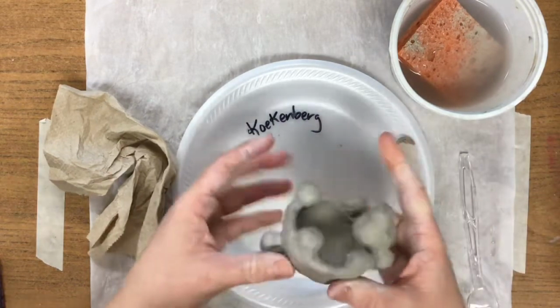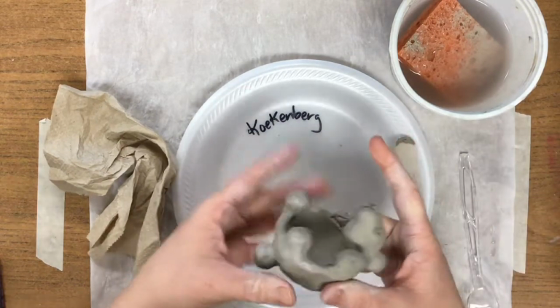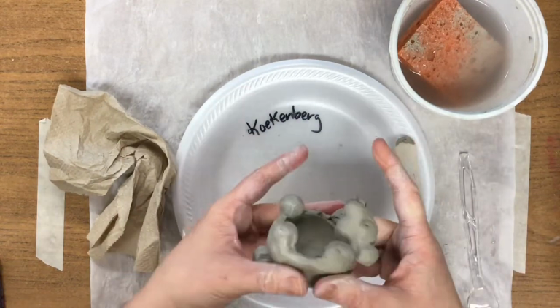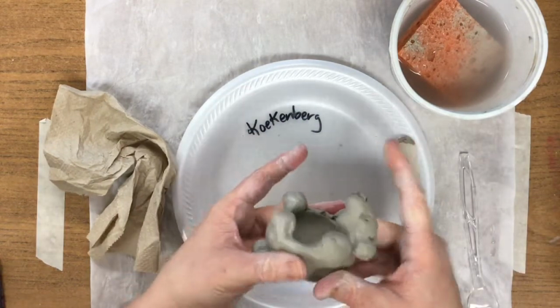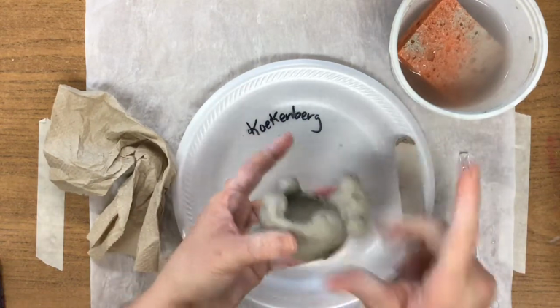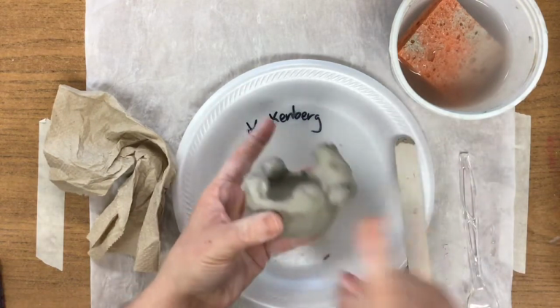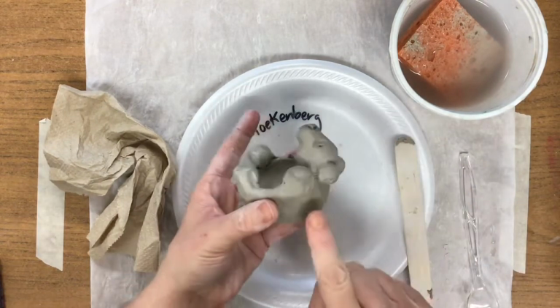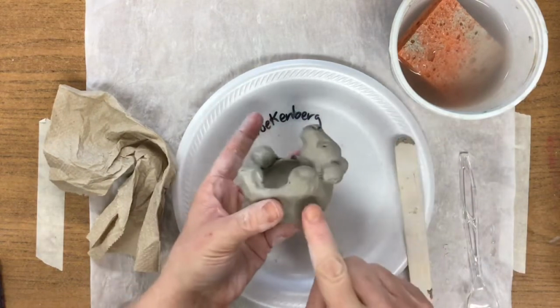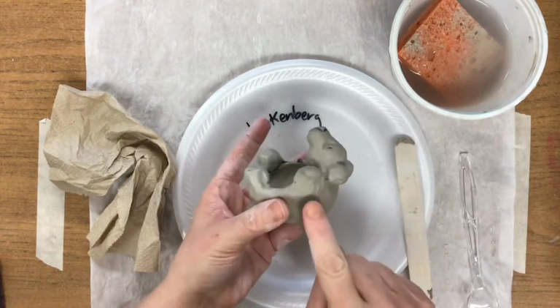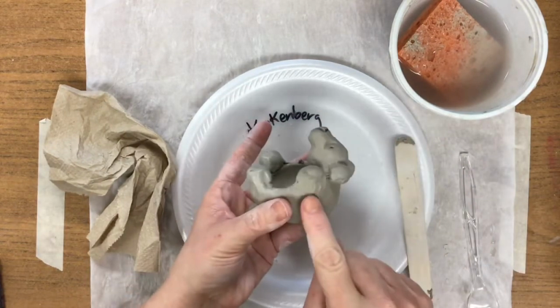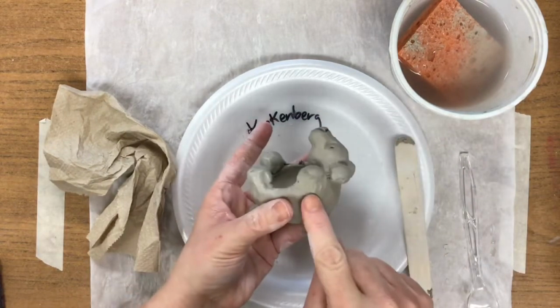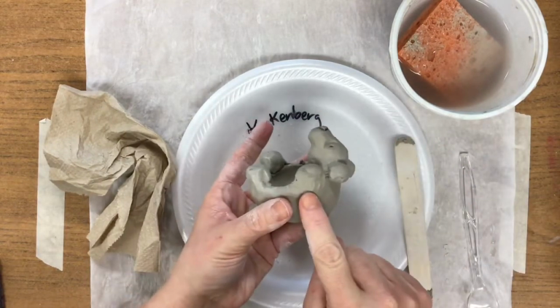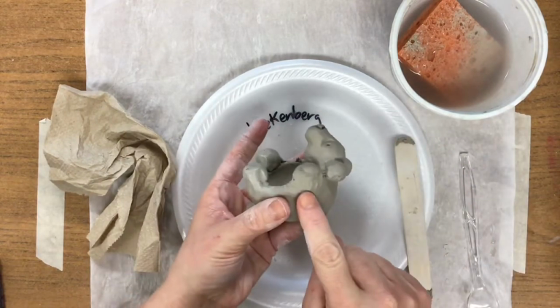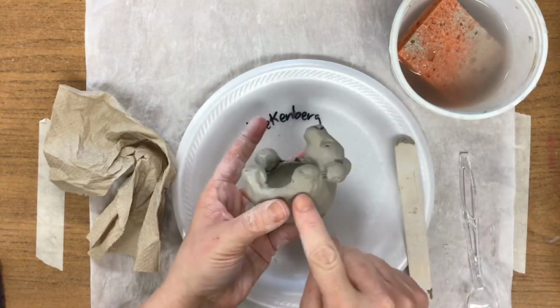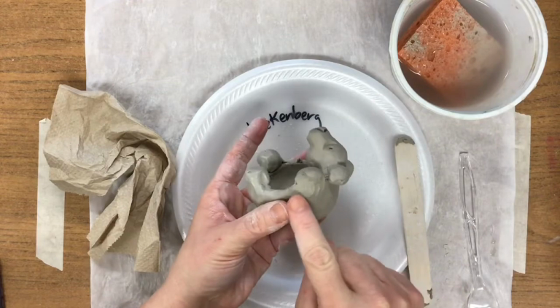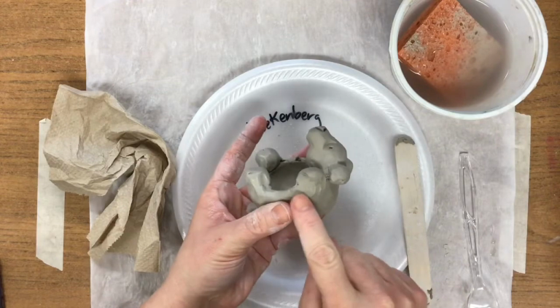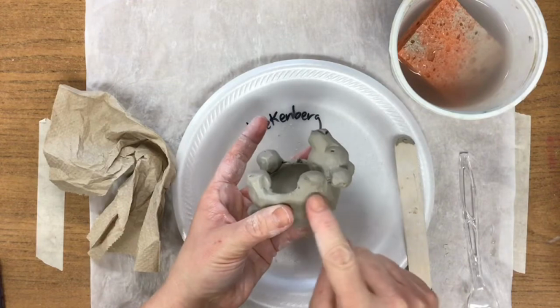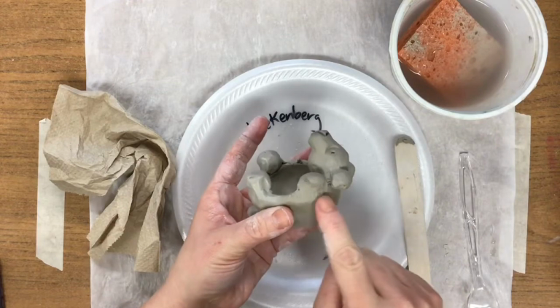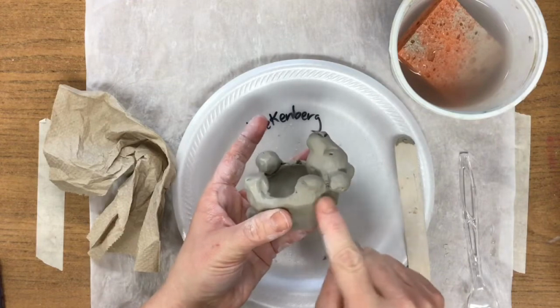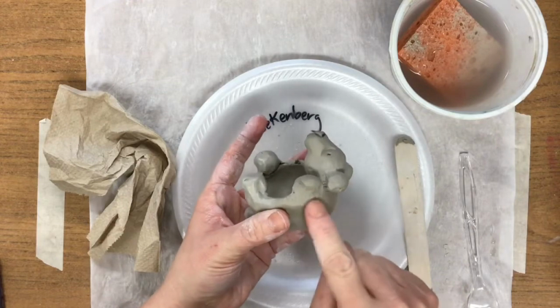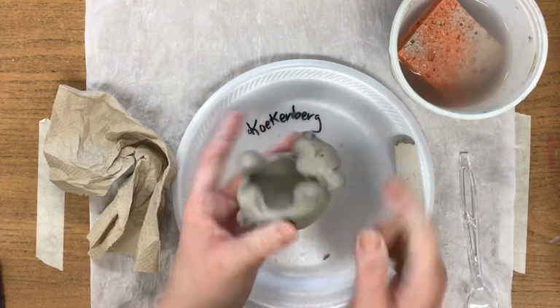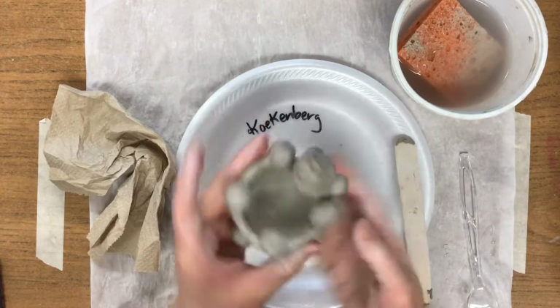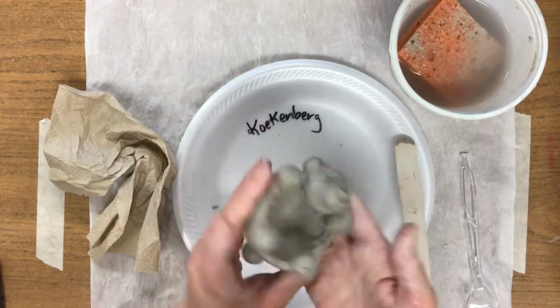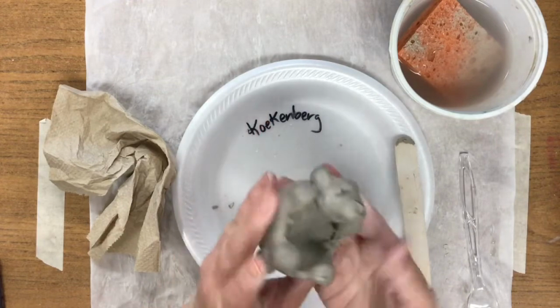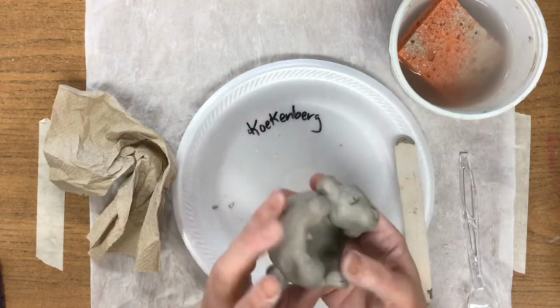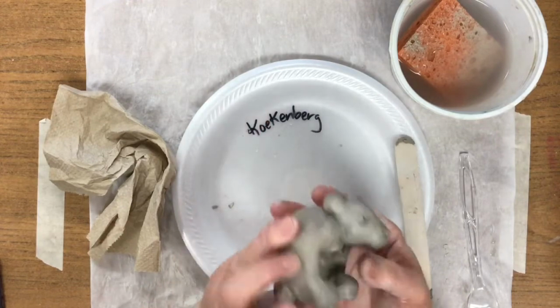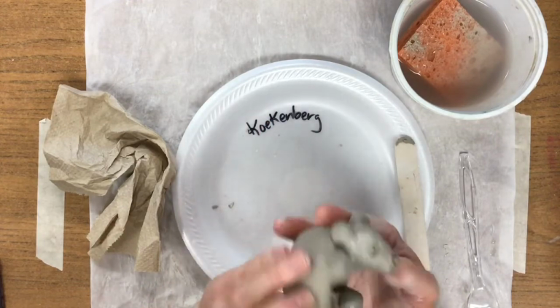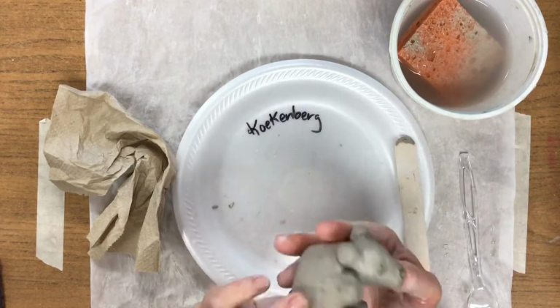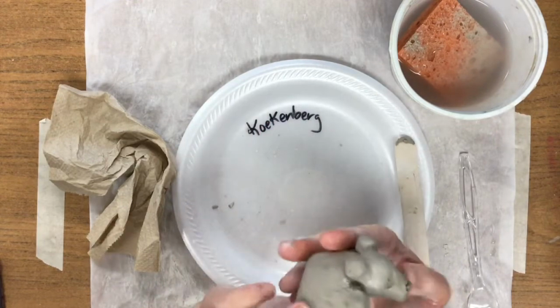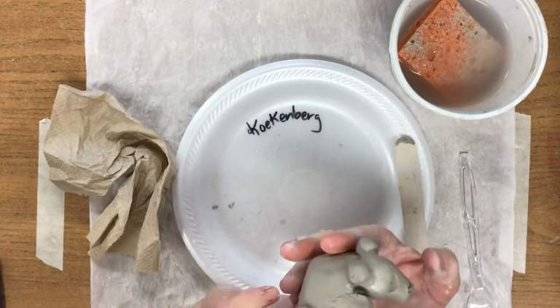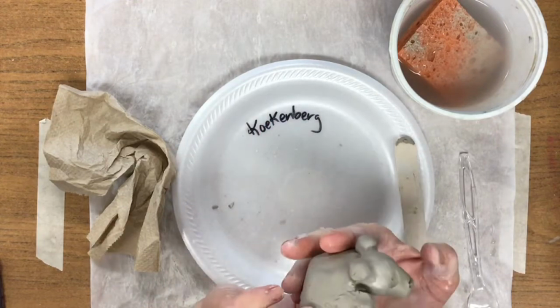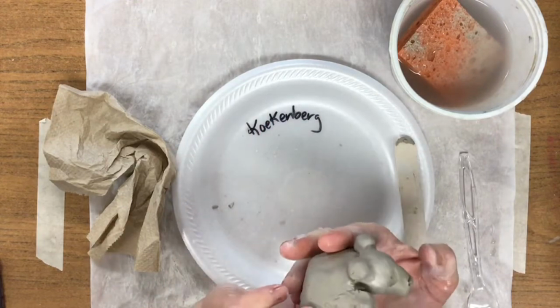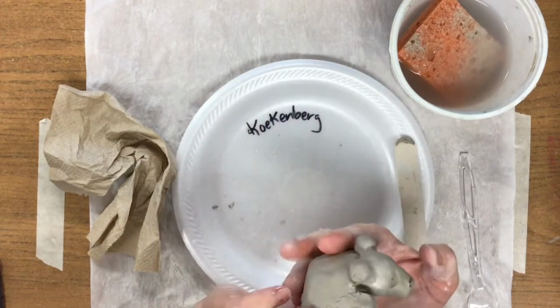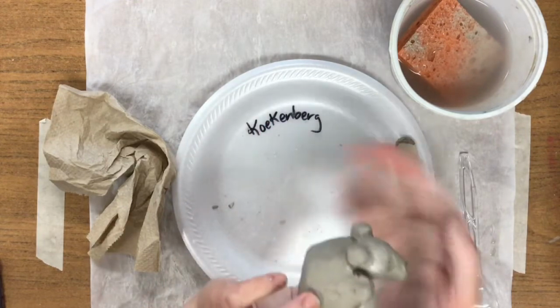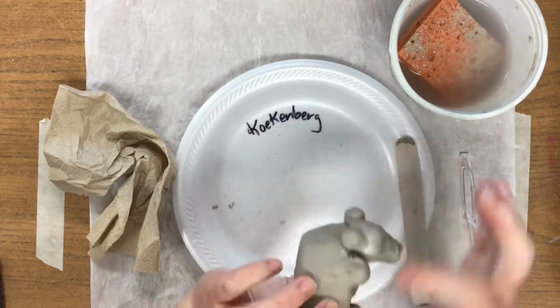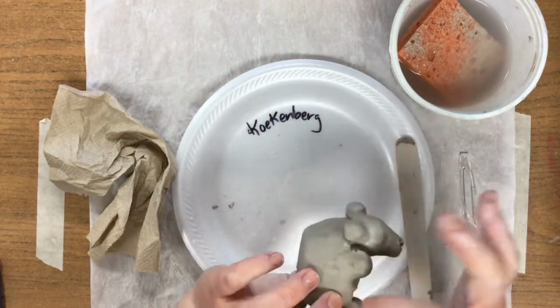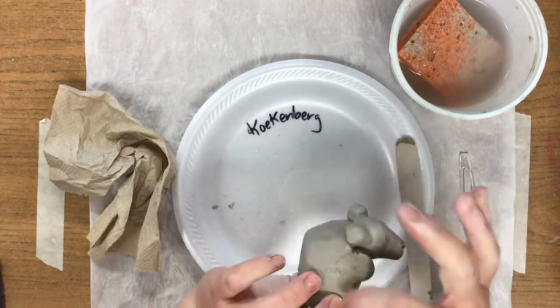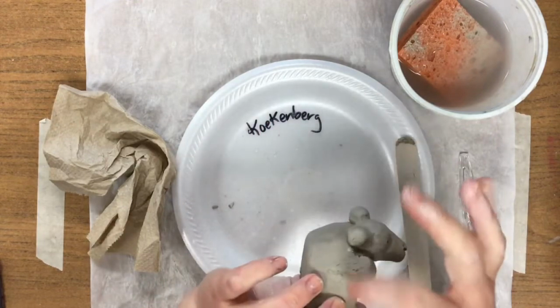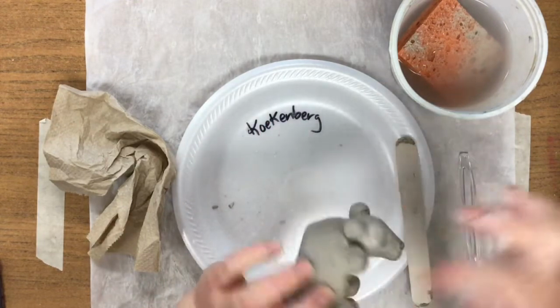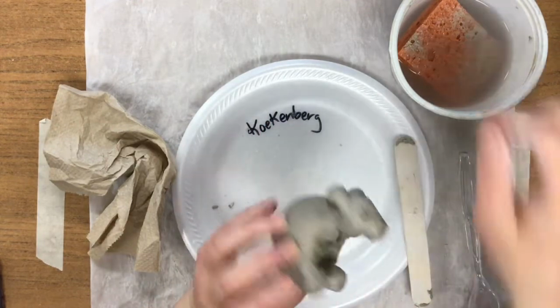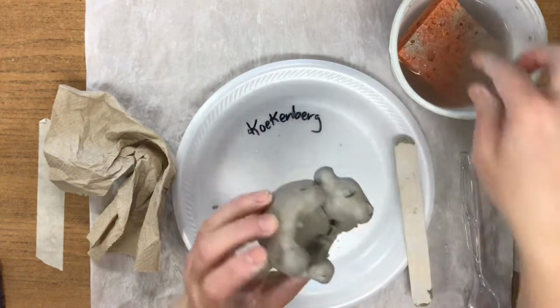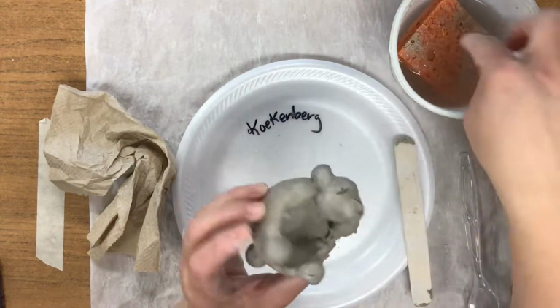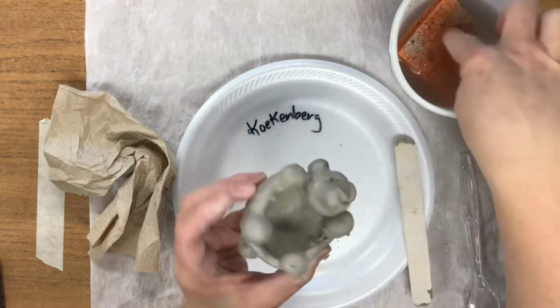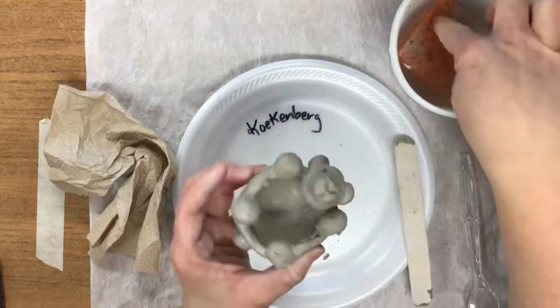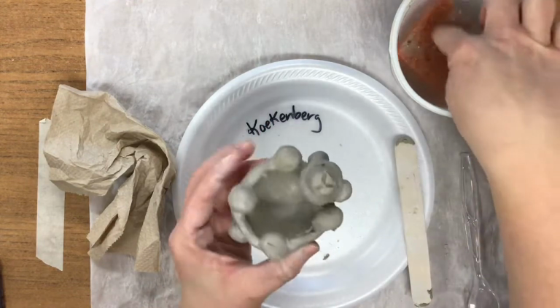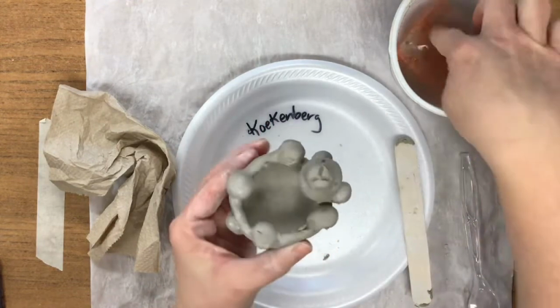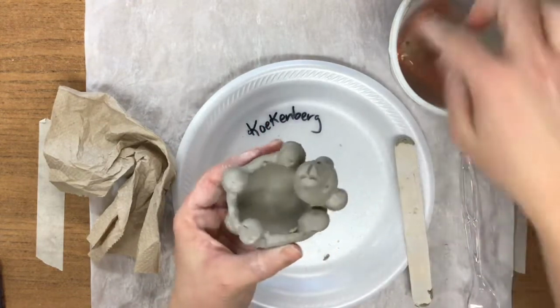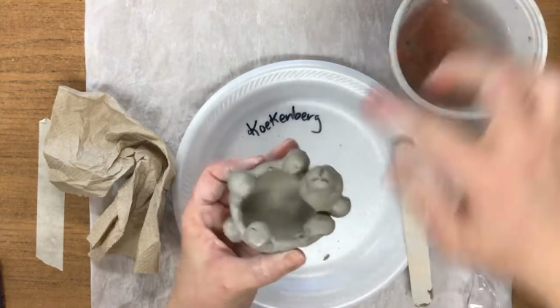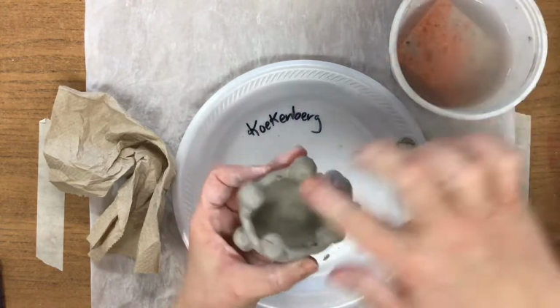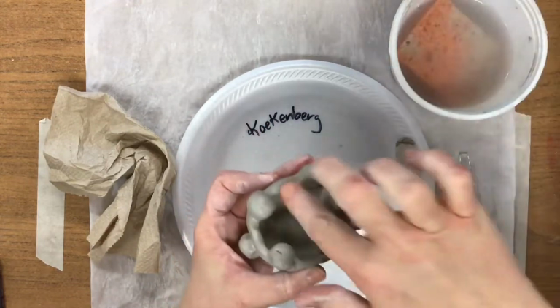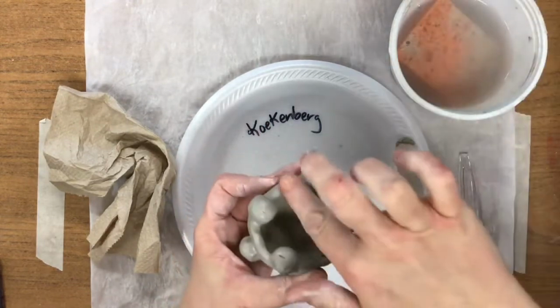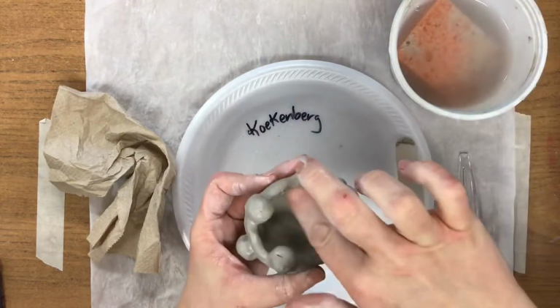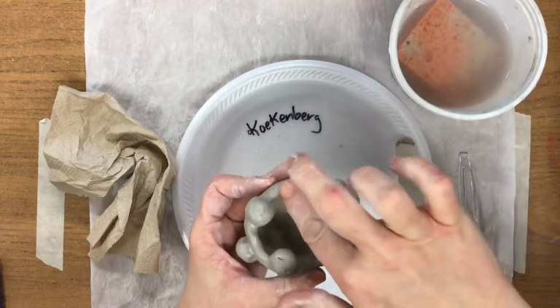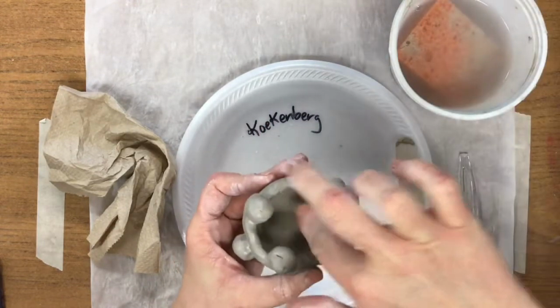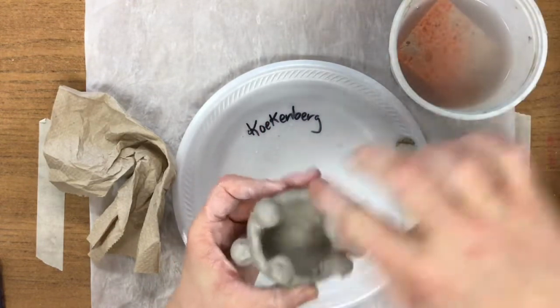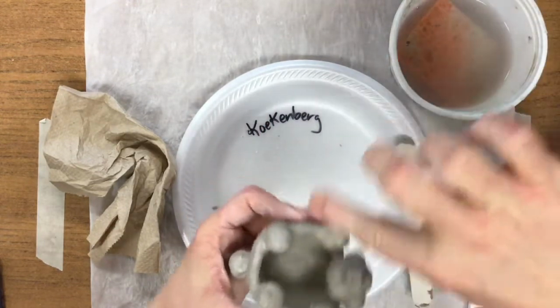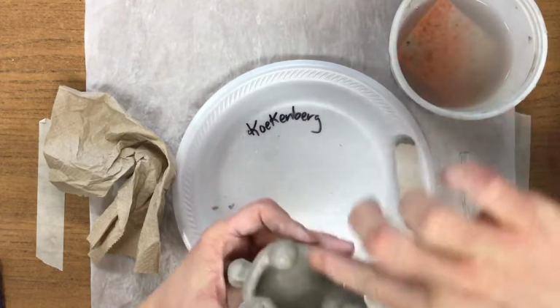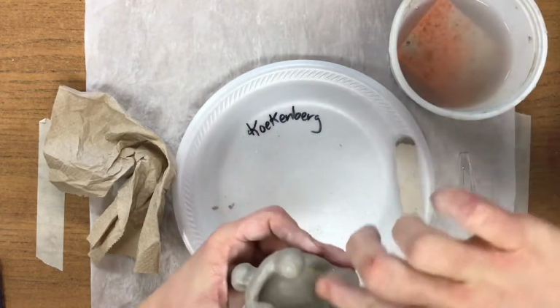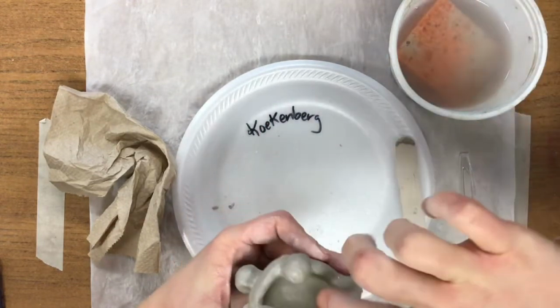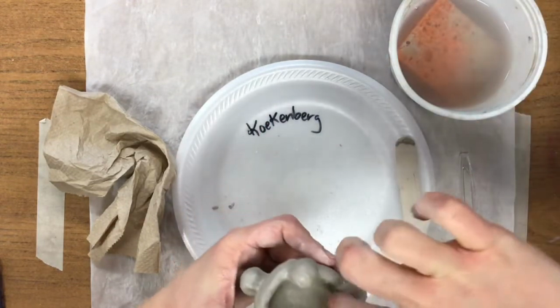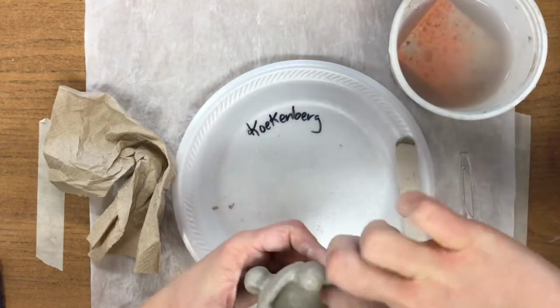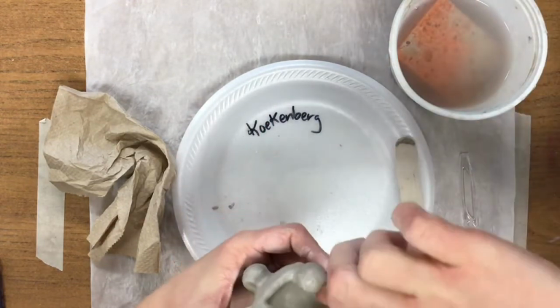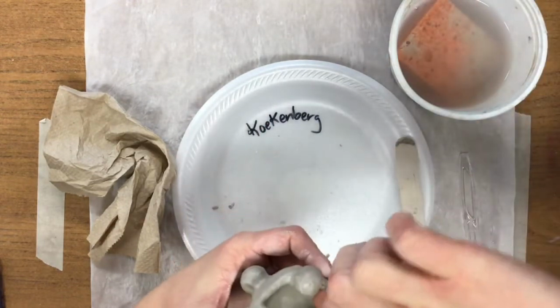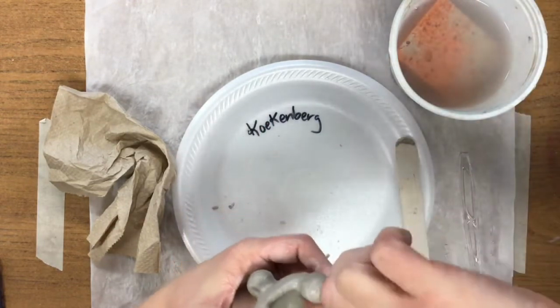So if you look, it looks like there's no crack there — that's what sealing does. A little bit of water, let's smooth it out.